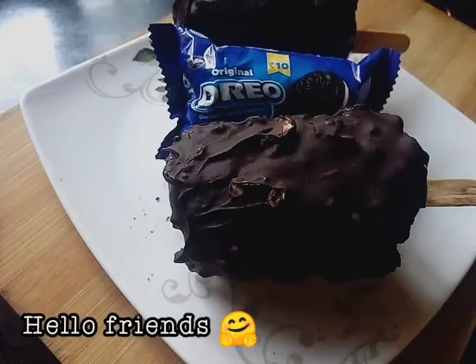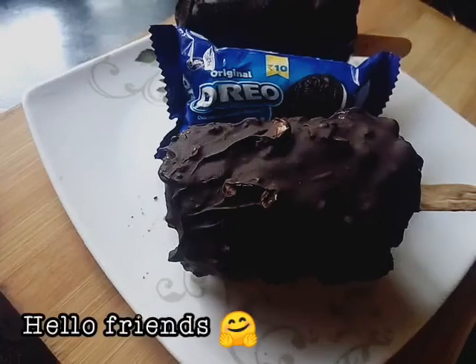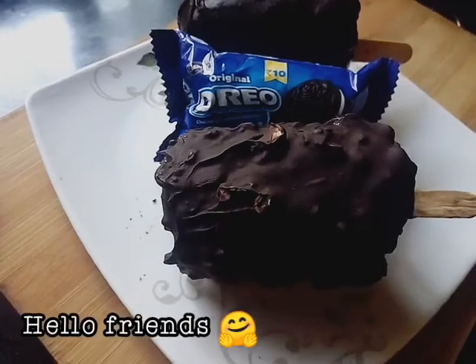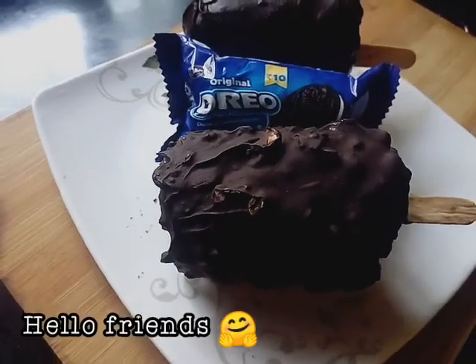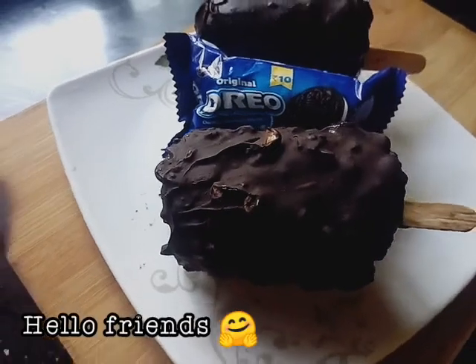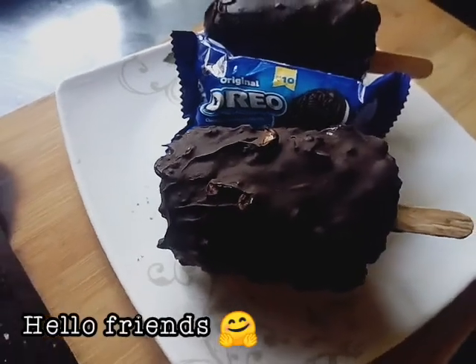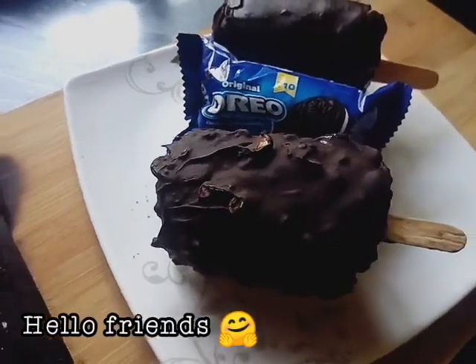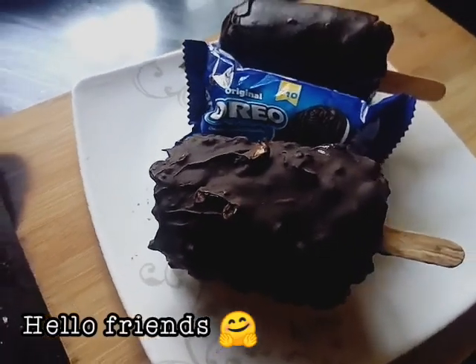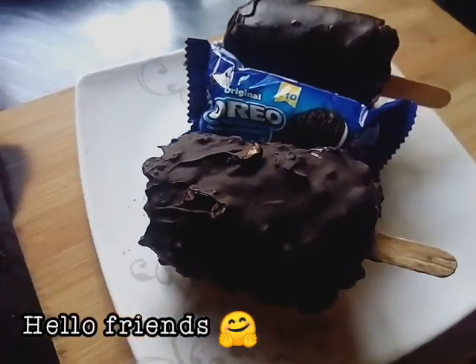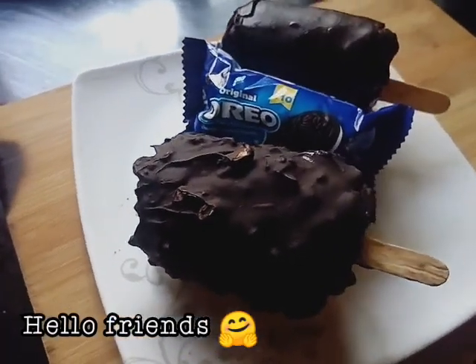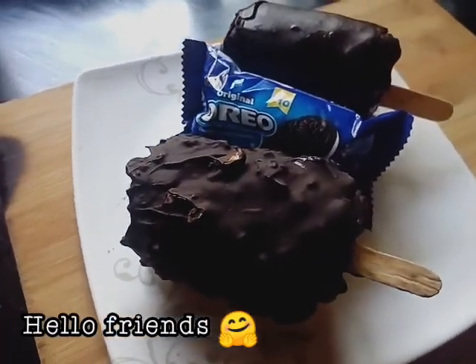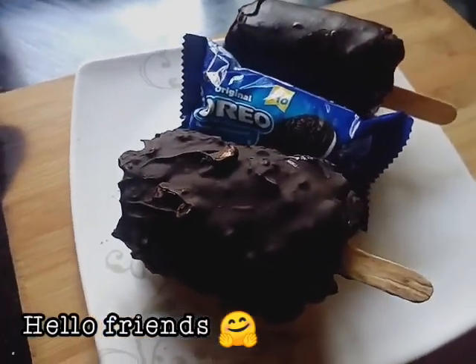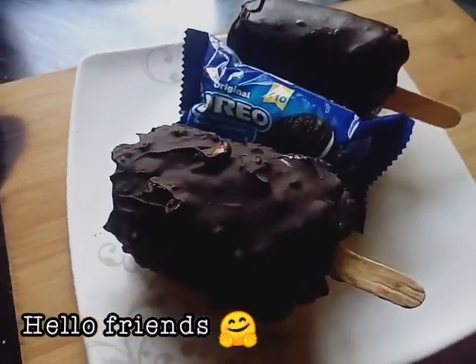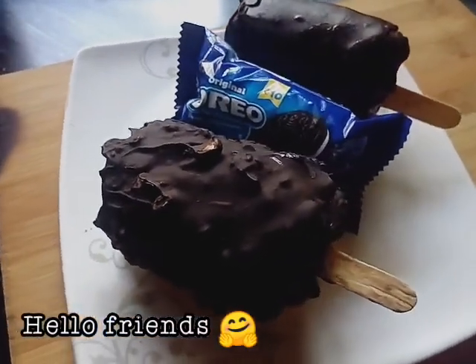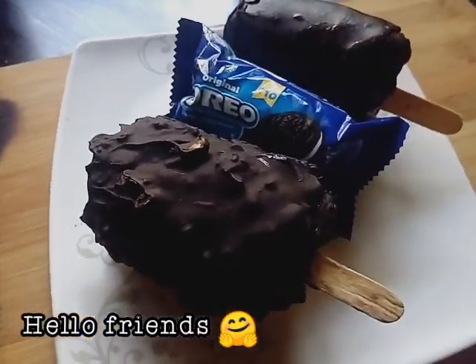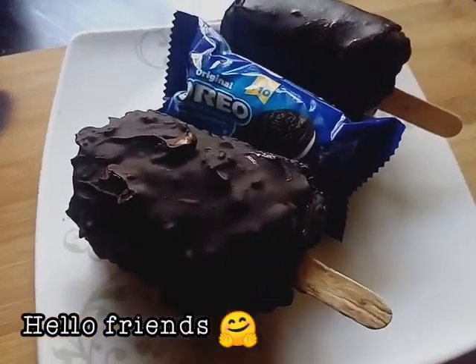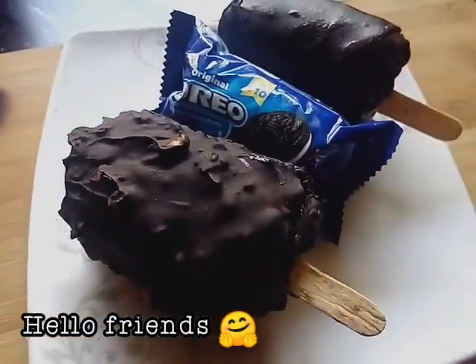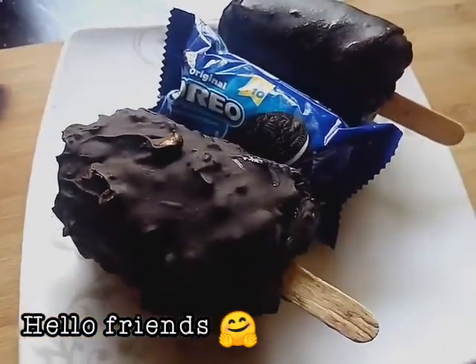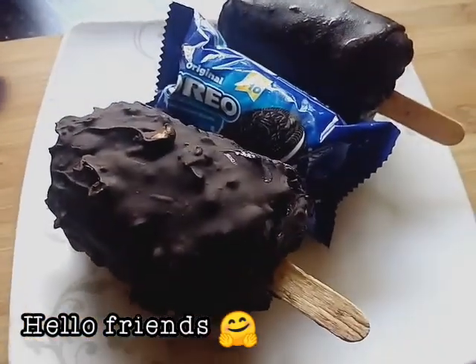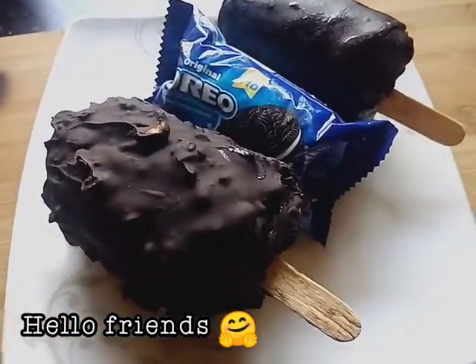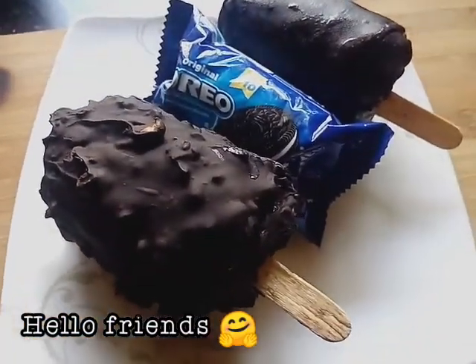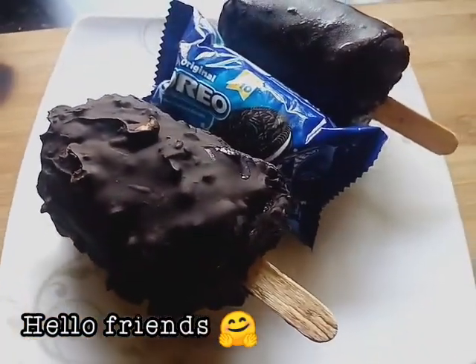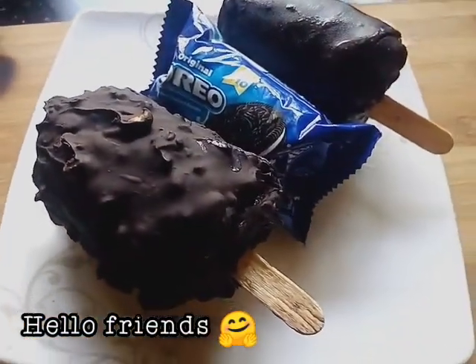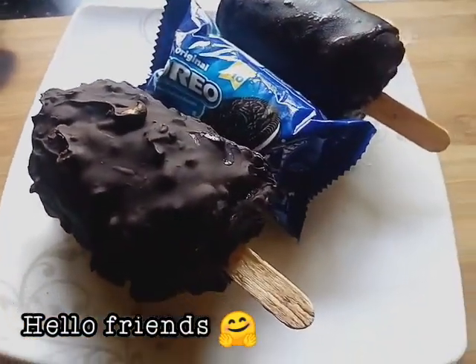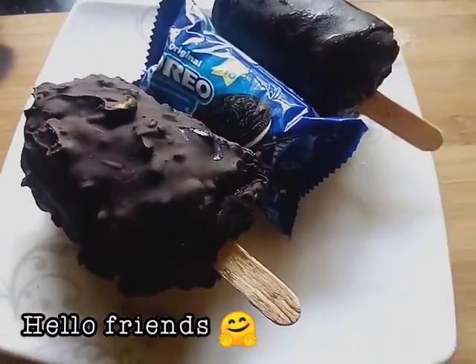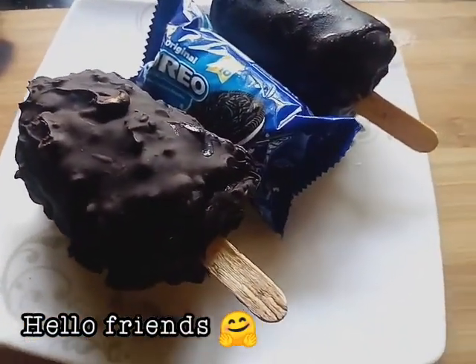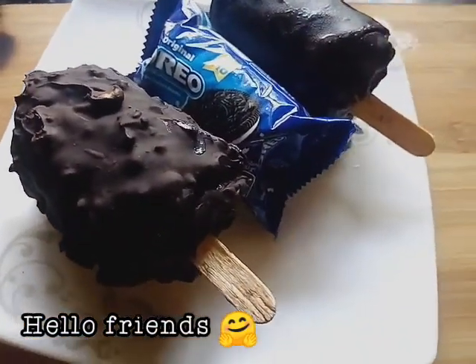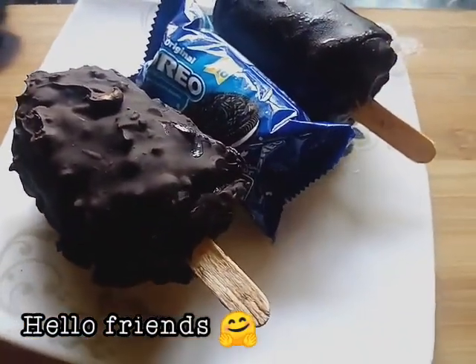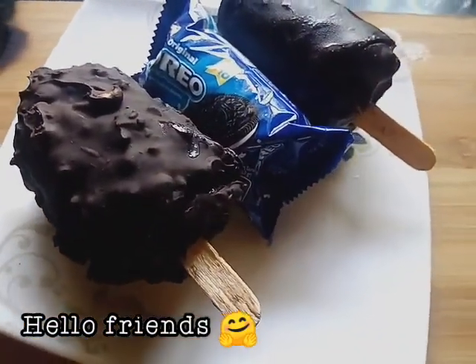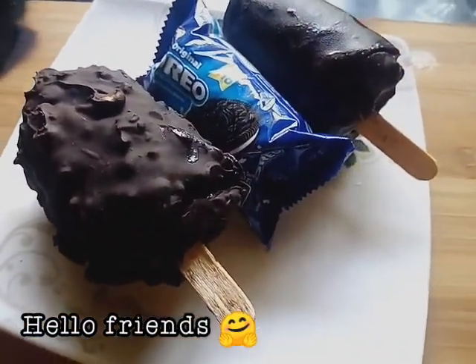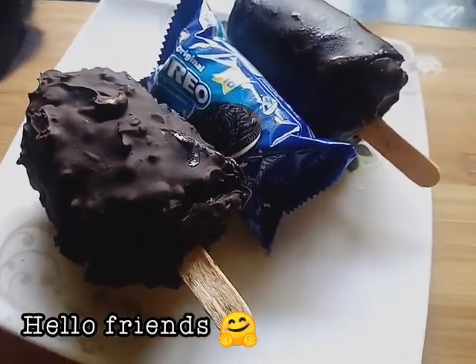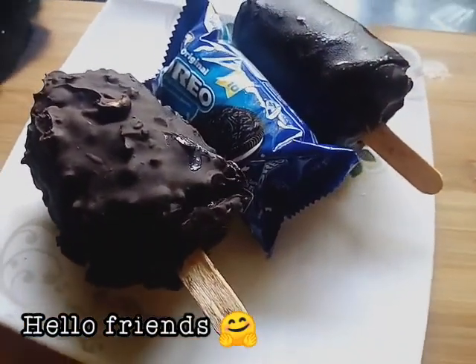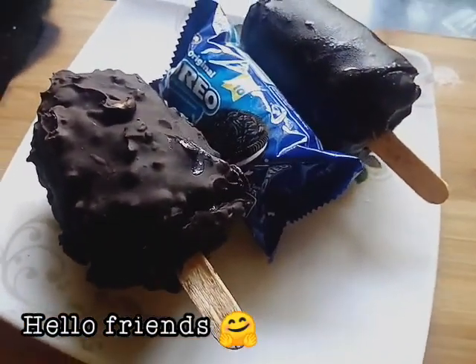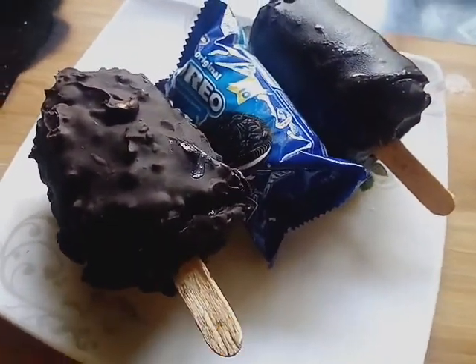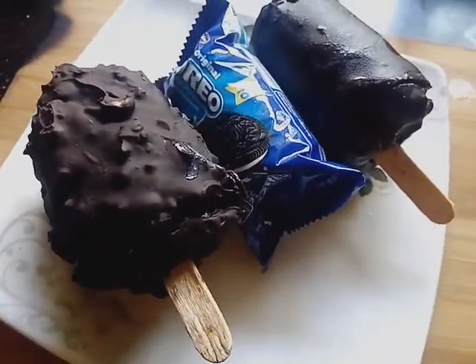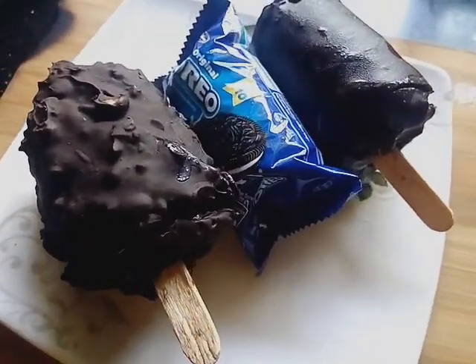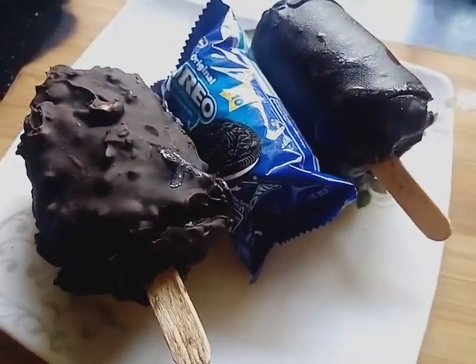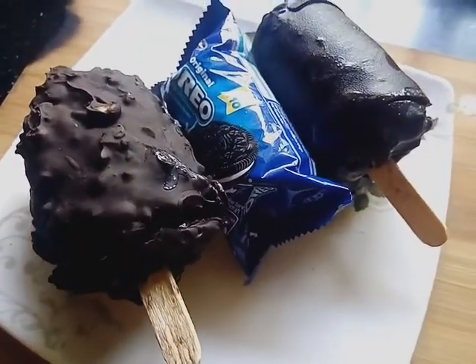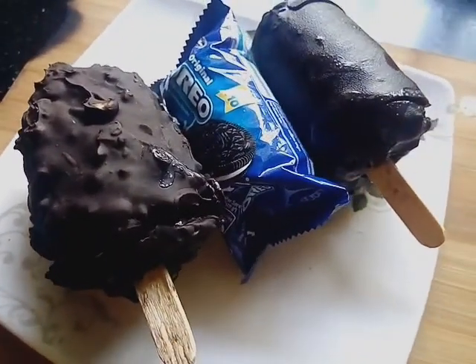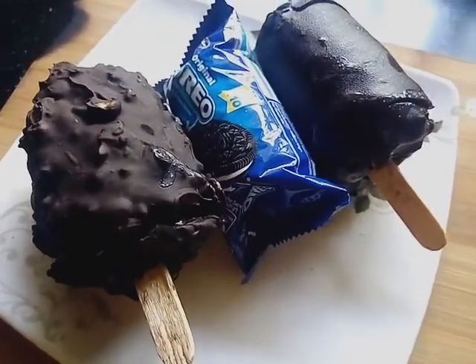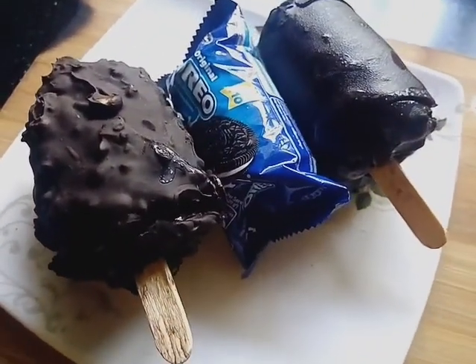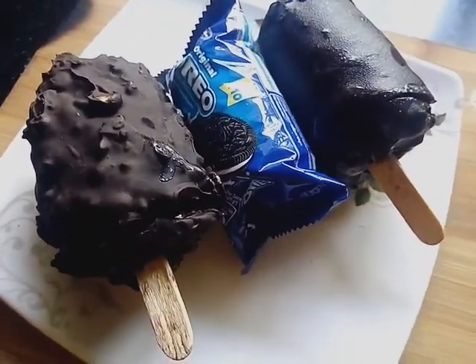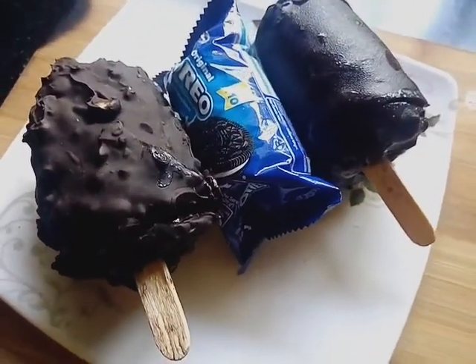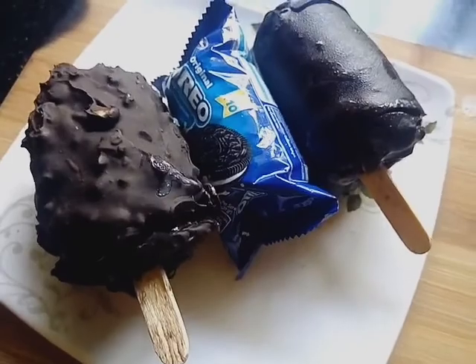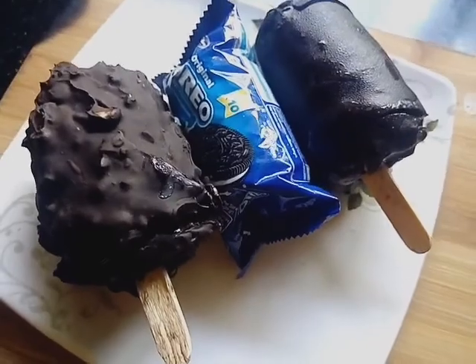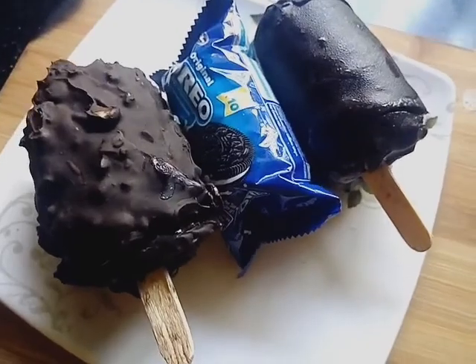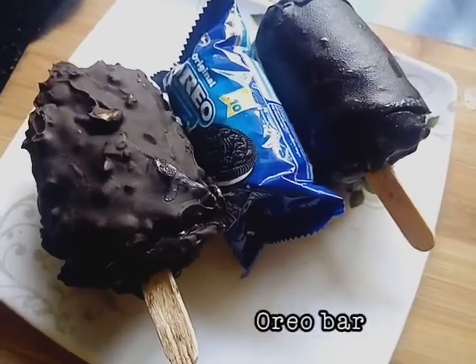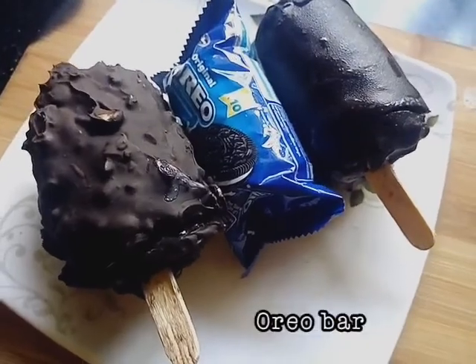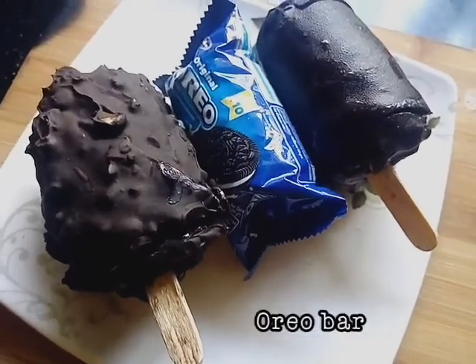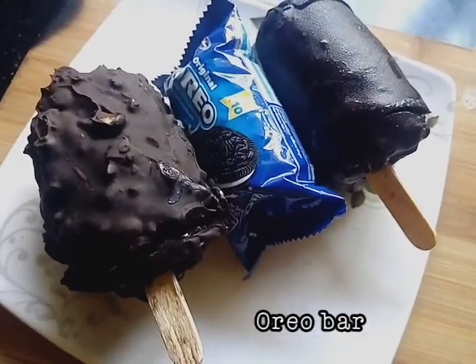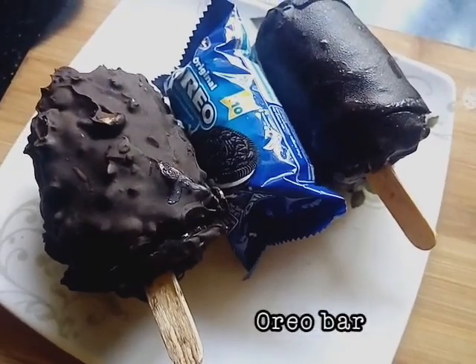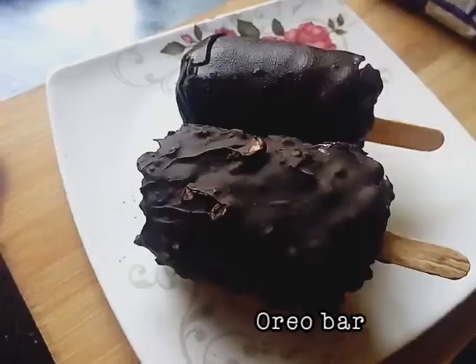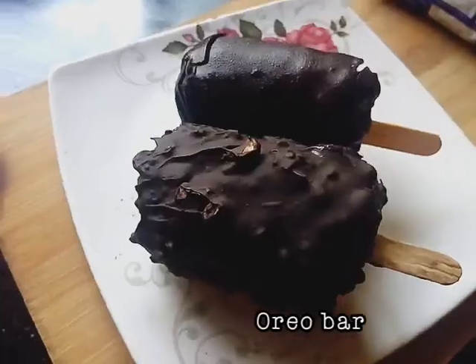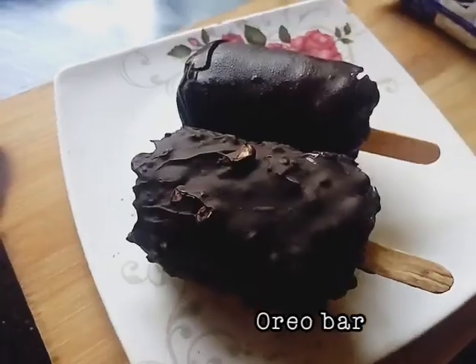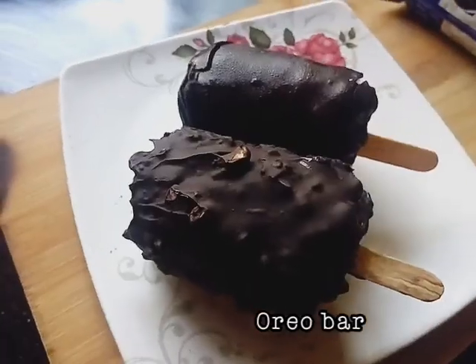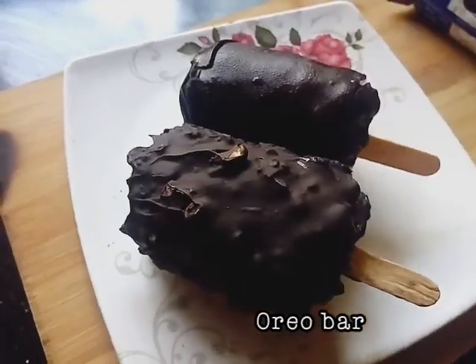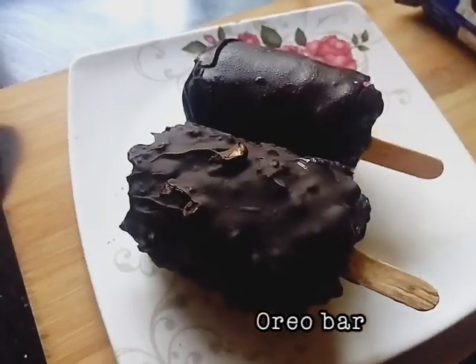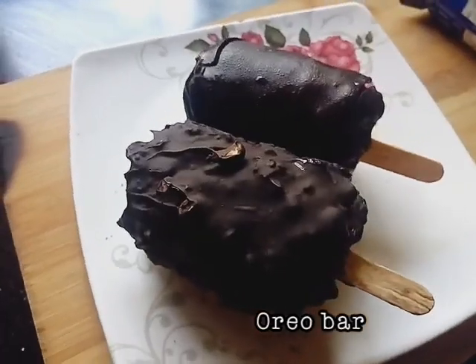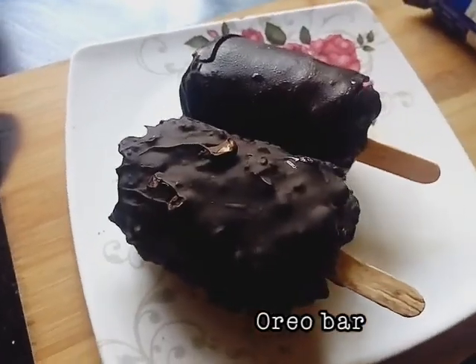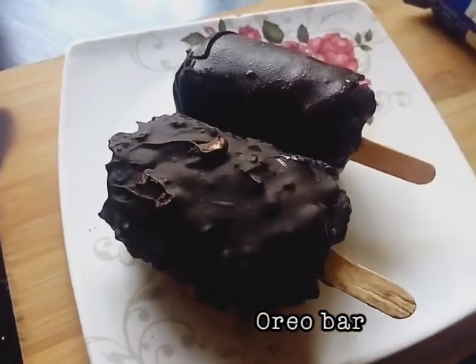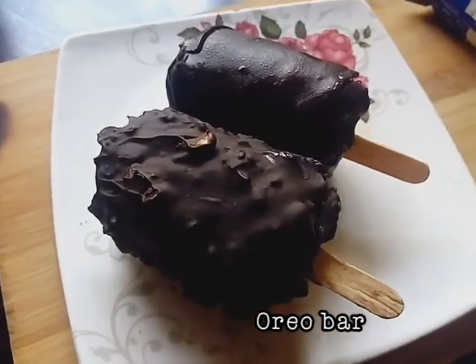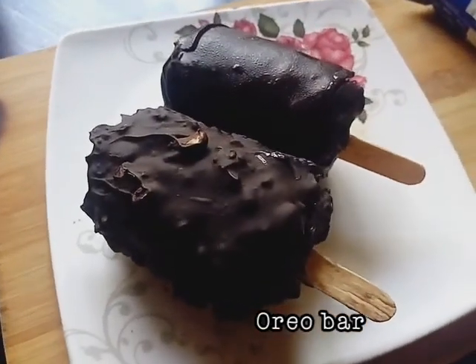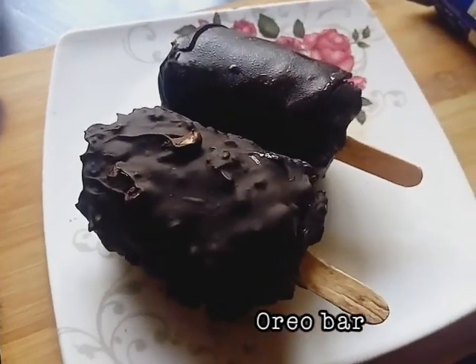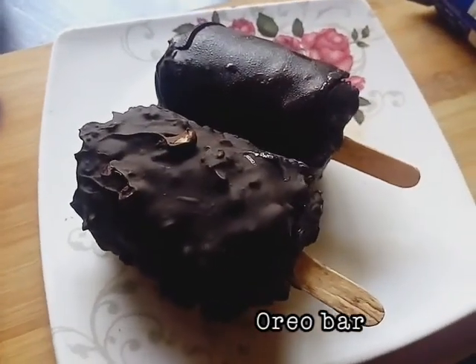Hello friends! I am coming to order a good Oreo biscuit for this recipe.